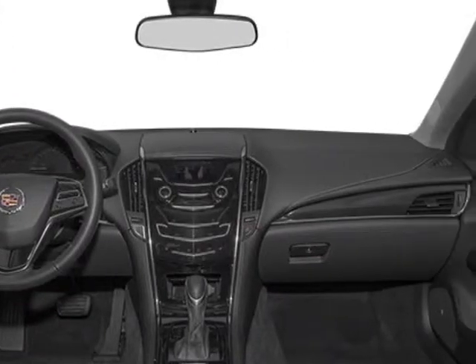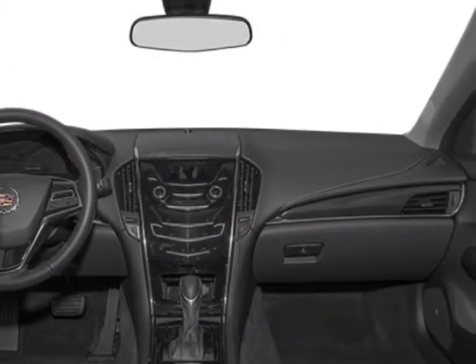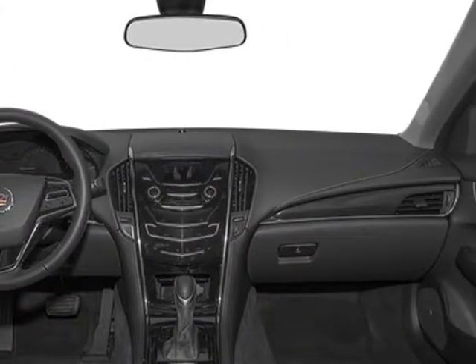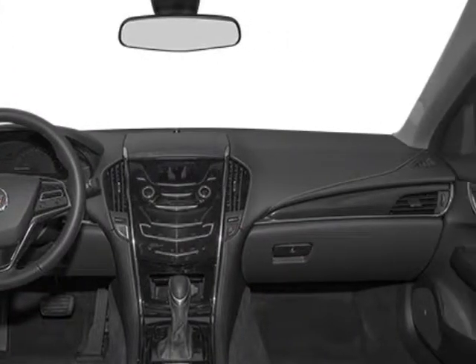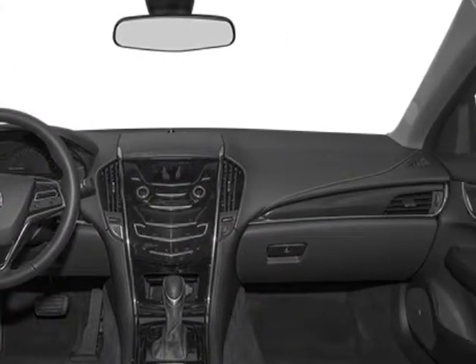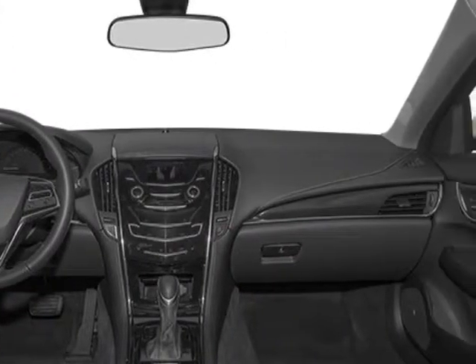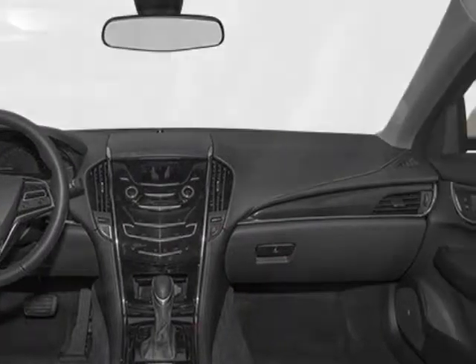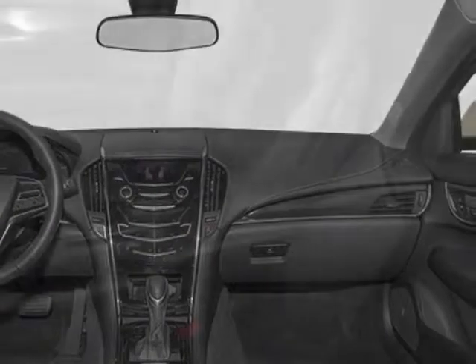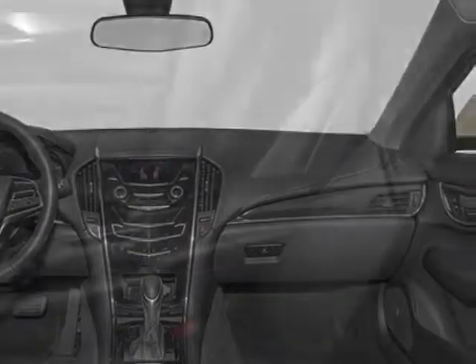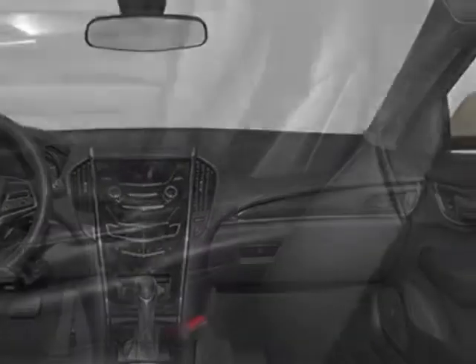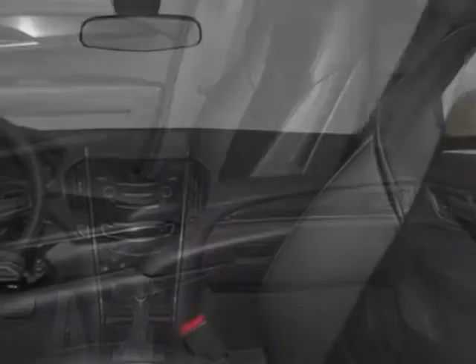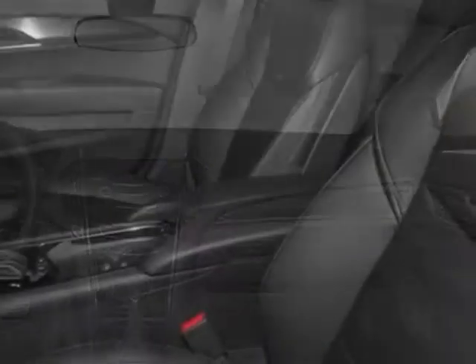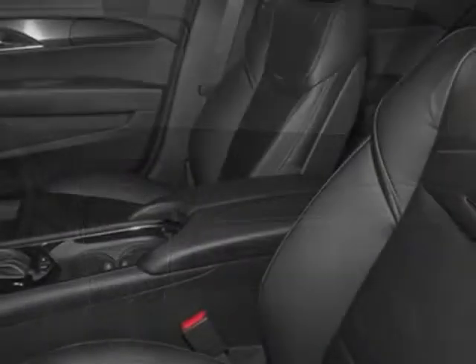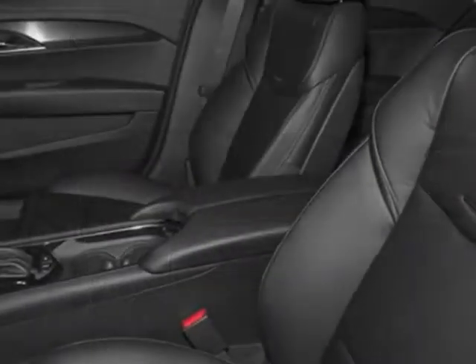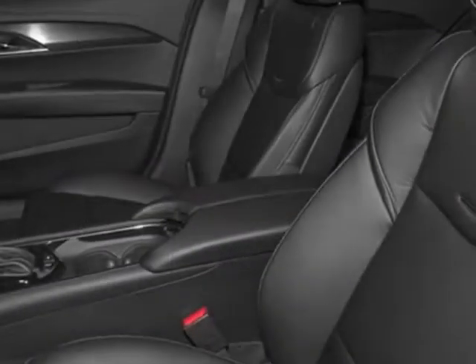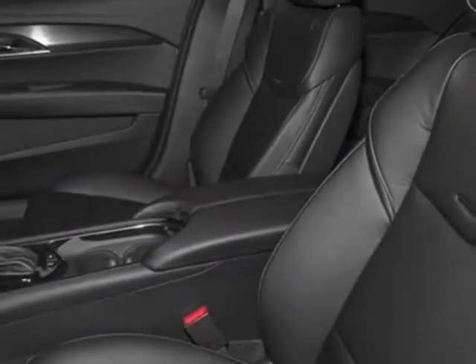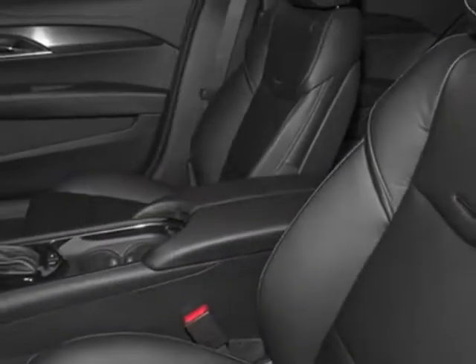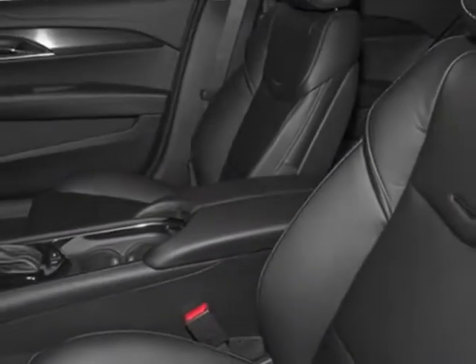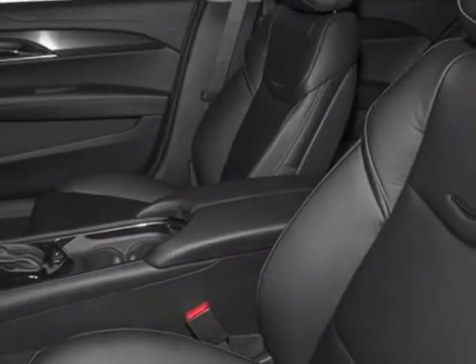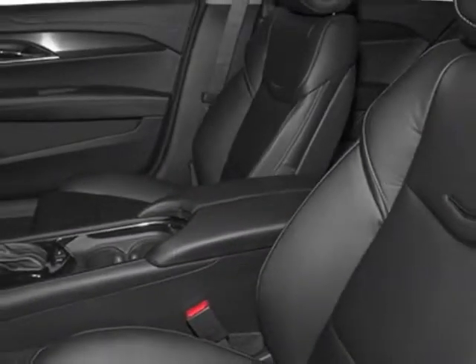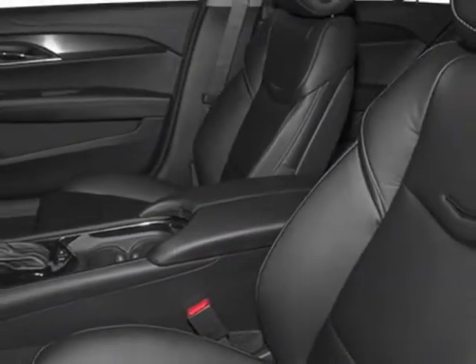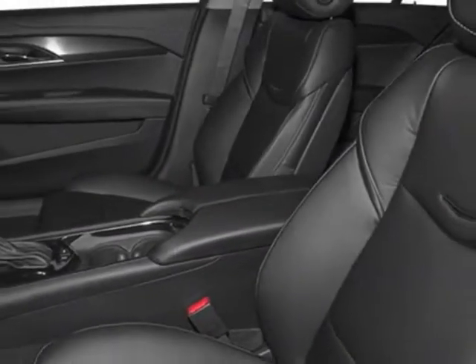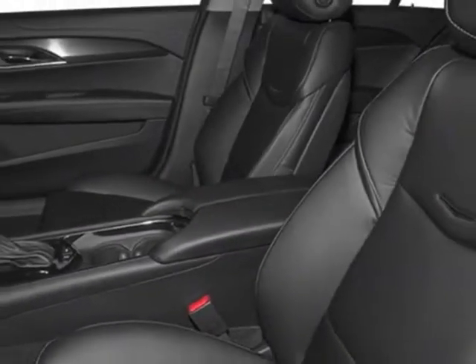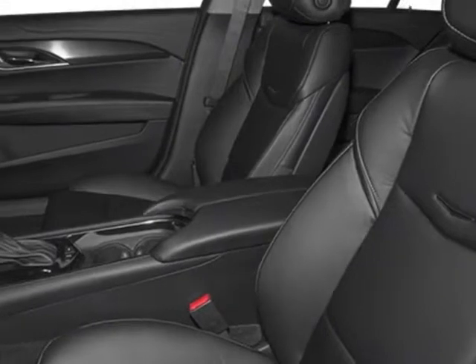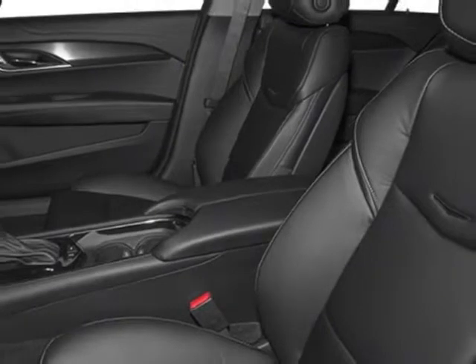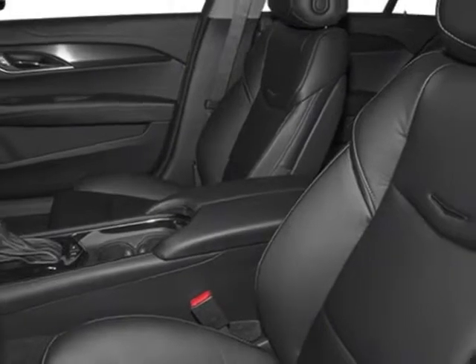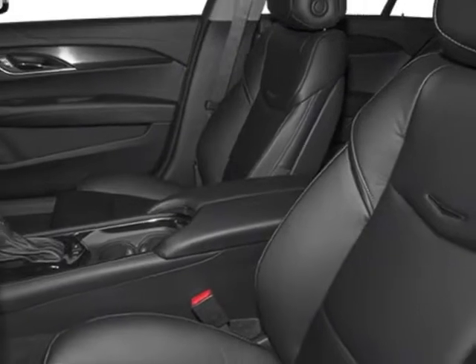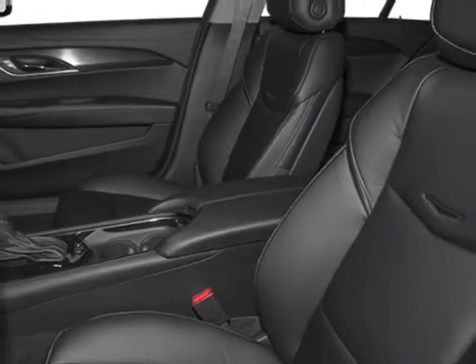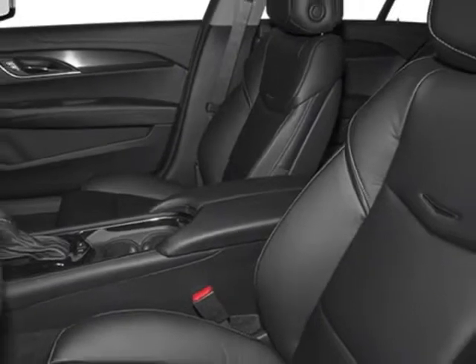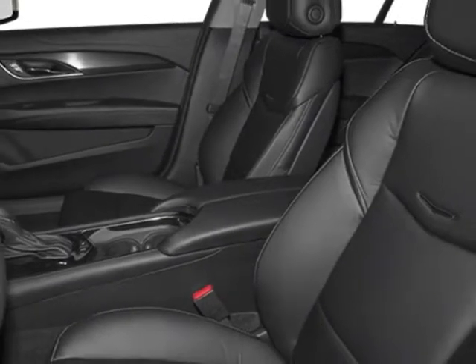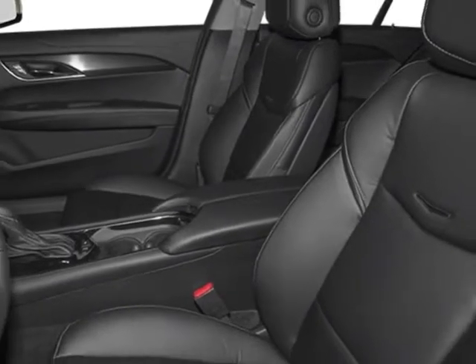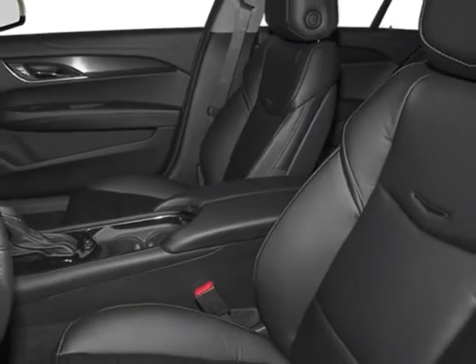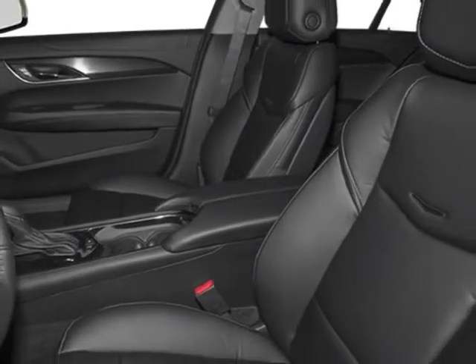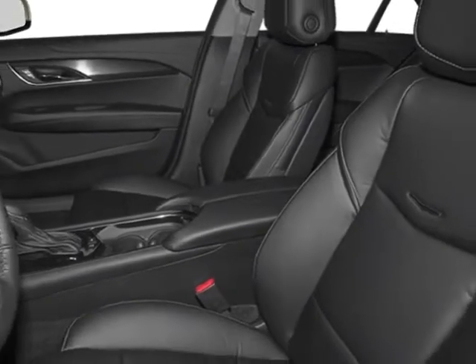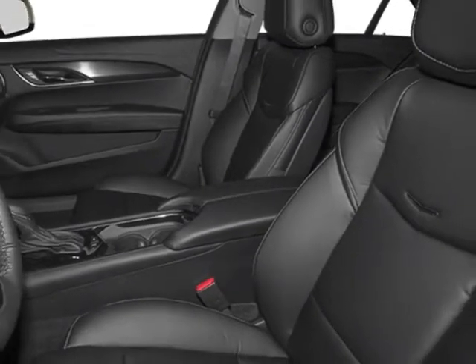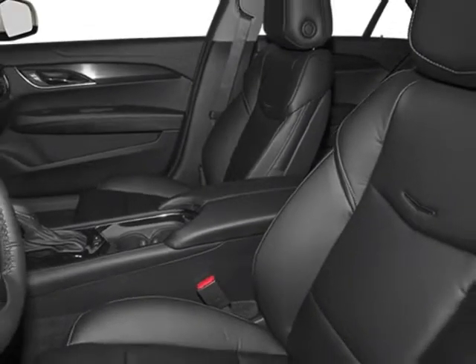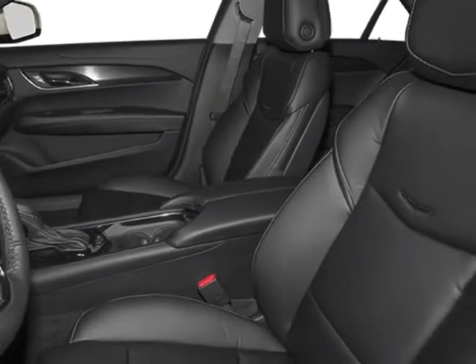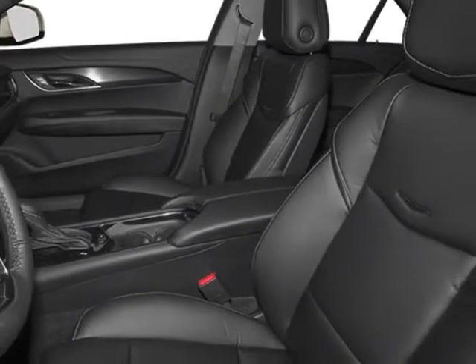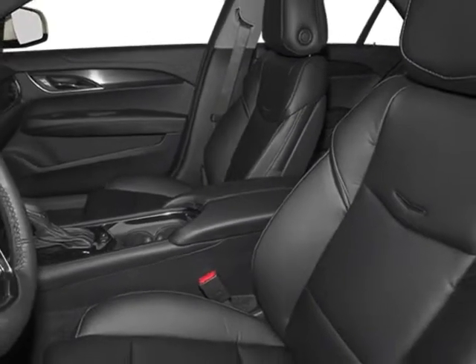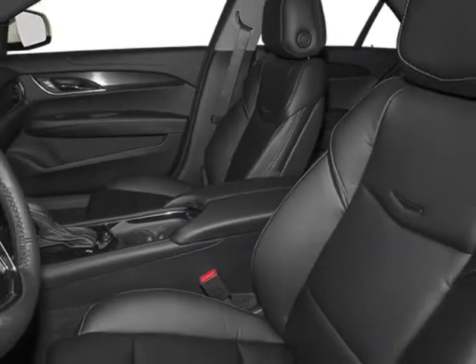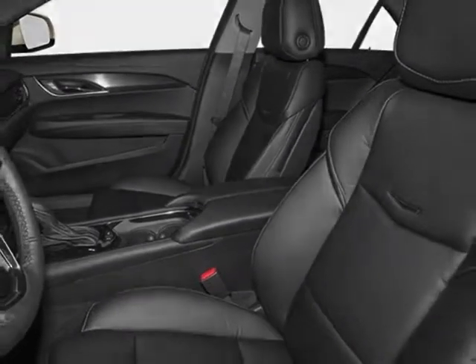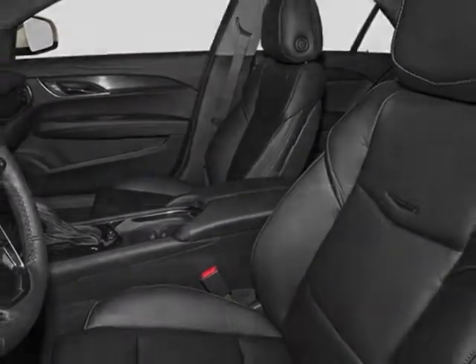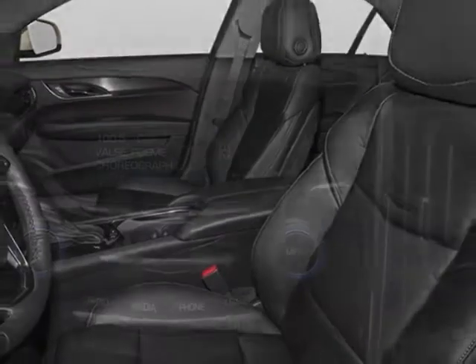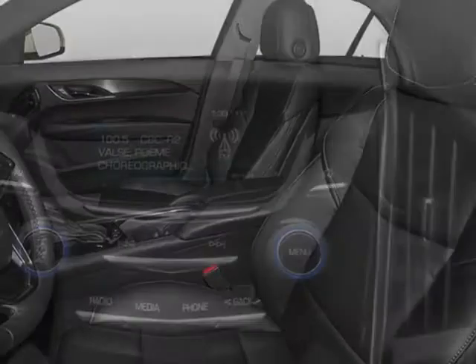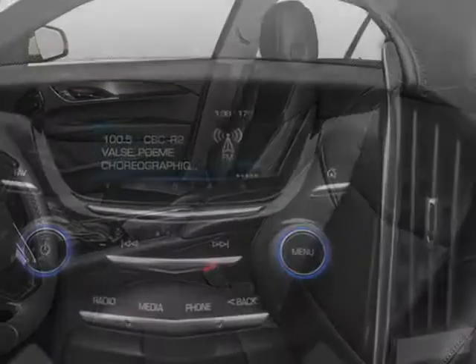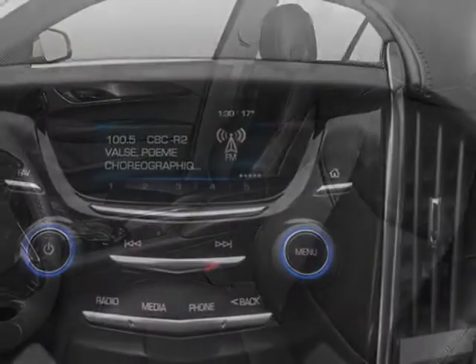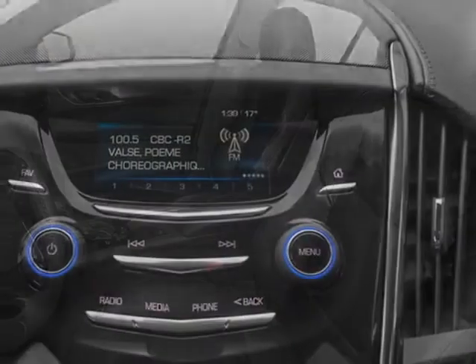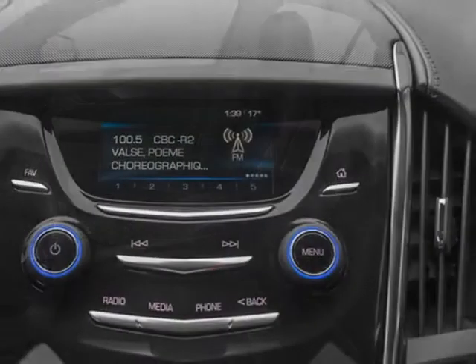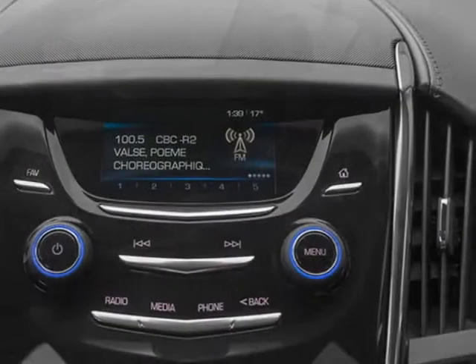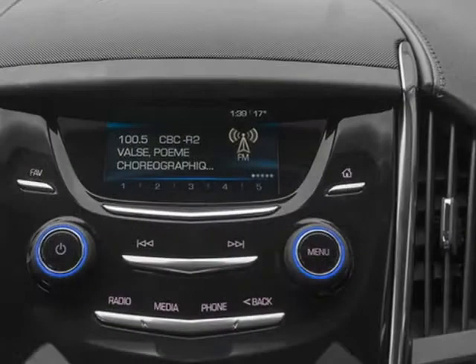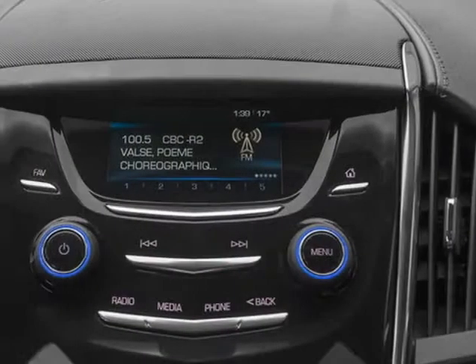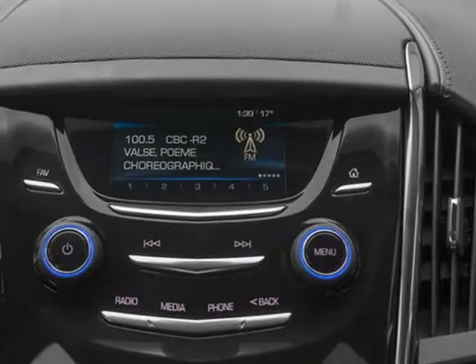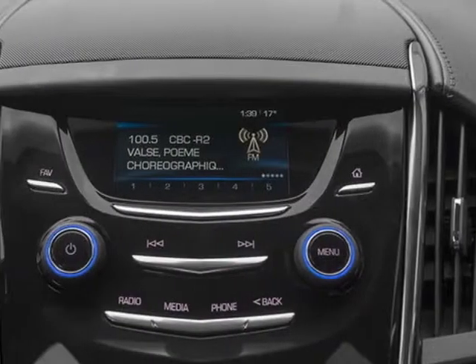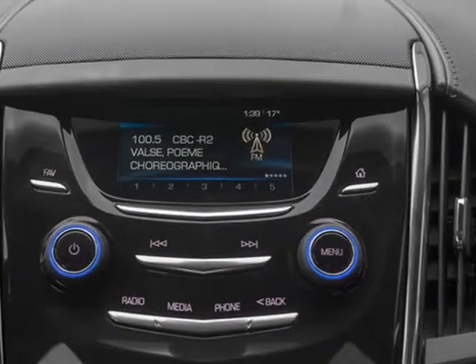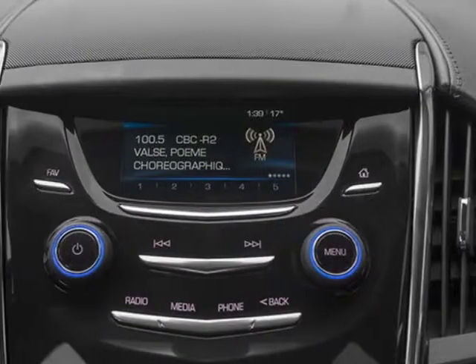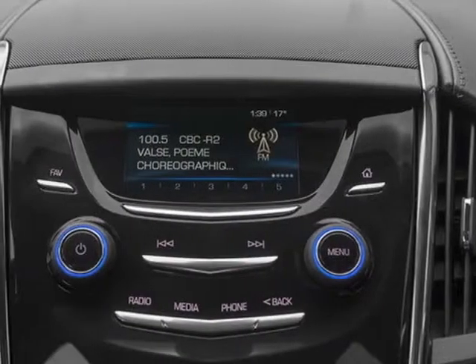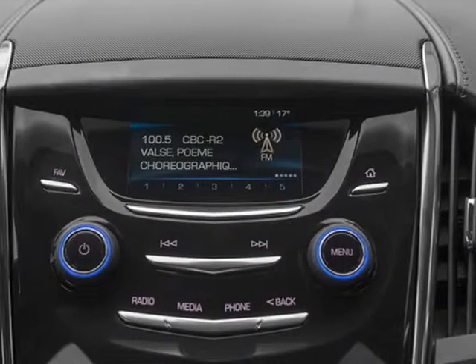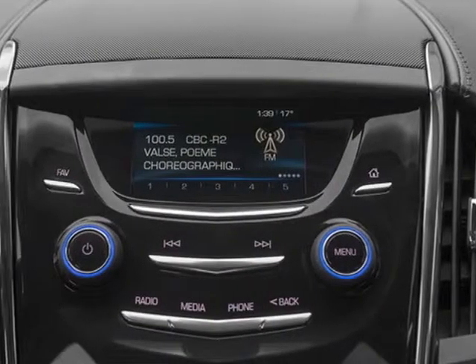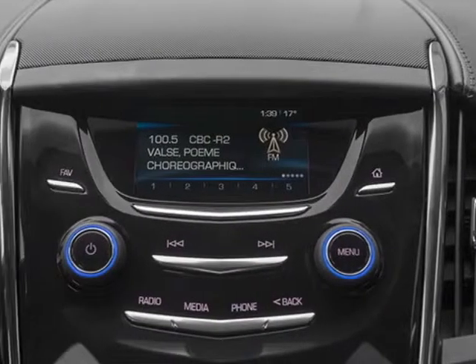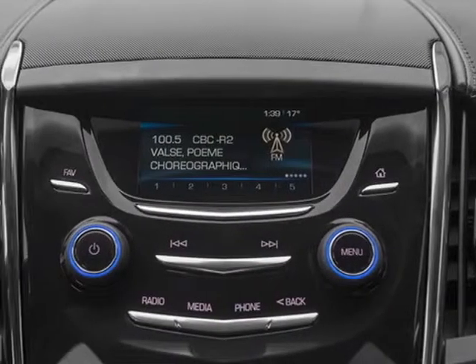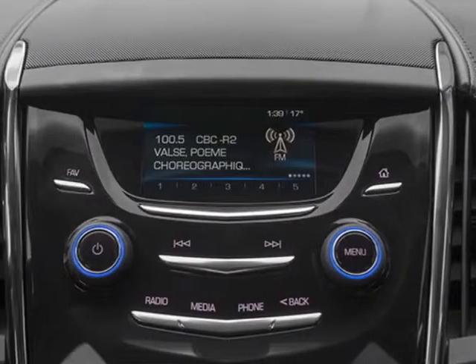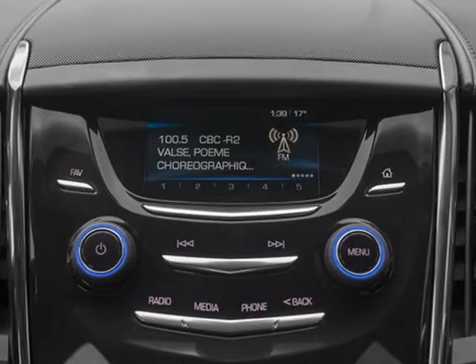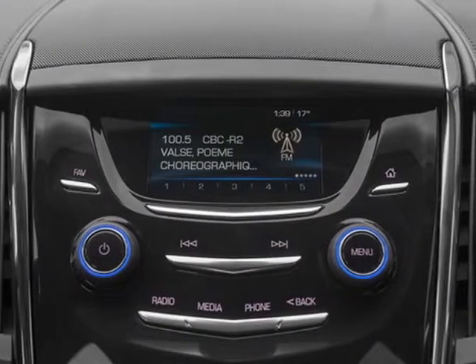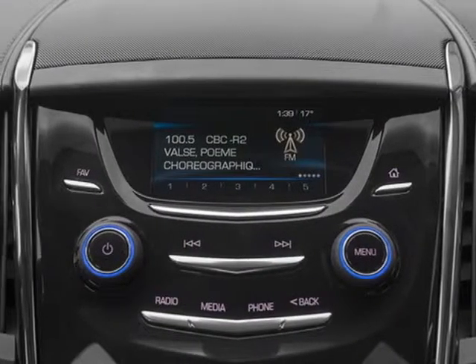emissions, federal requirements, radiant silver metallic, light platinum with jet black accents, leather seating surfaces.